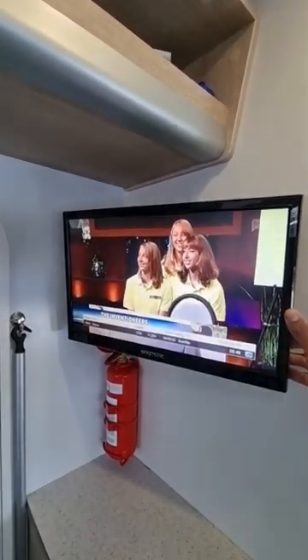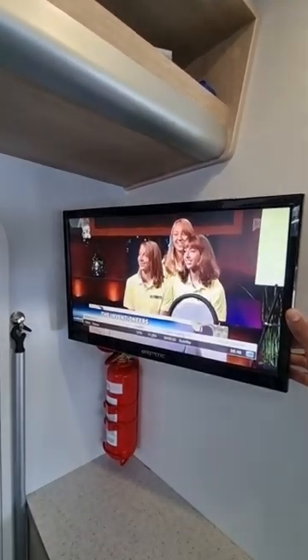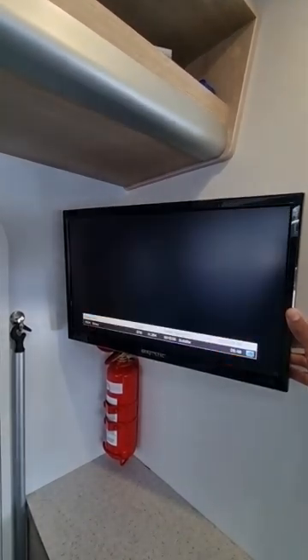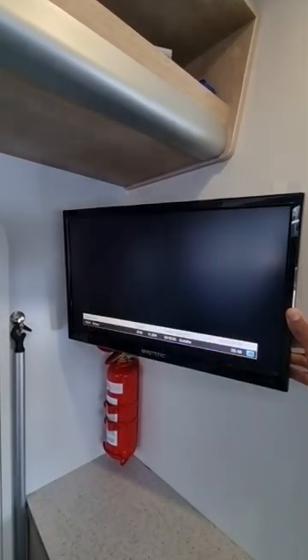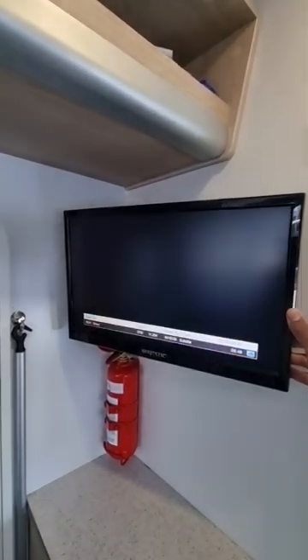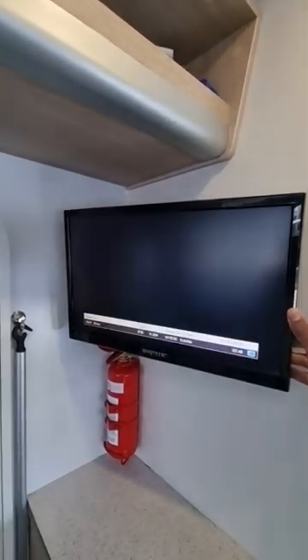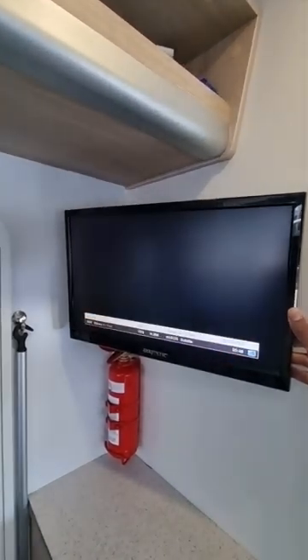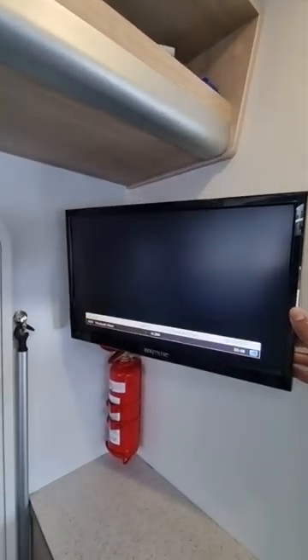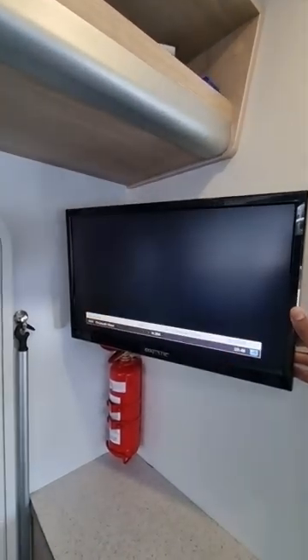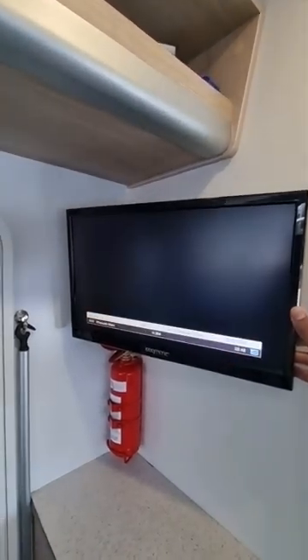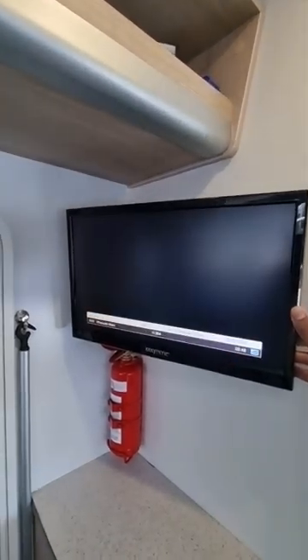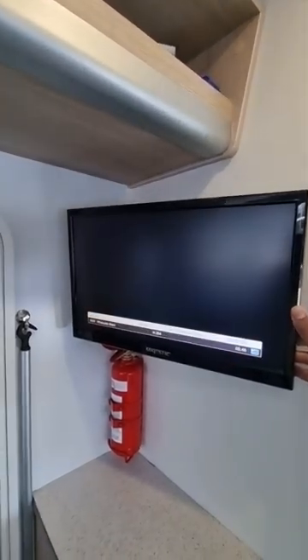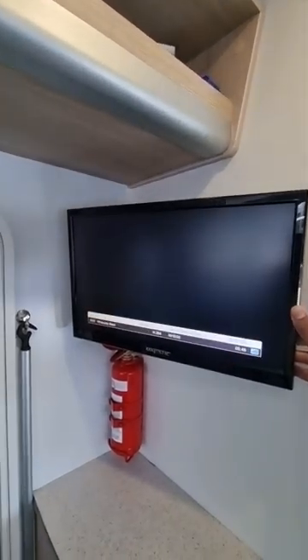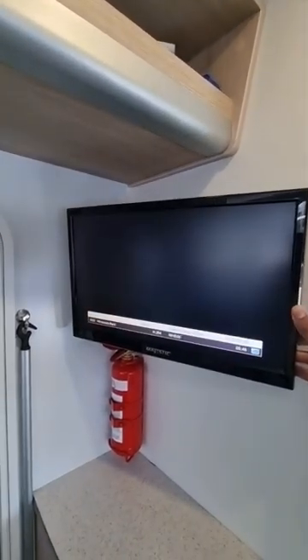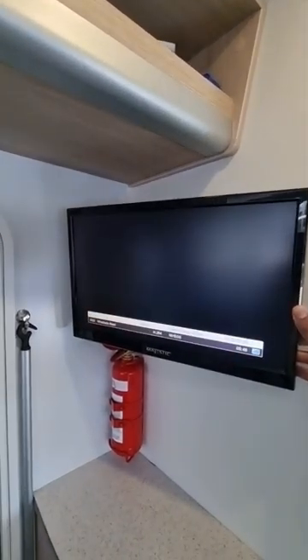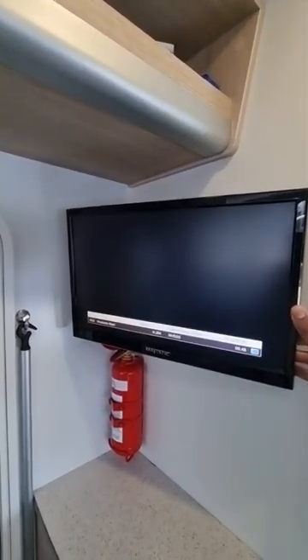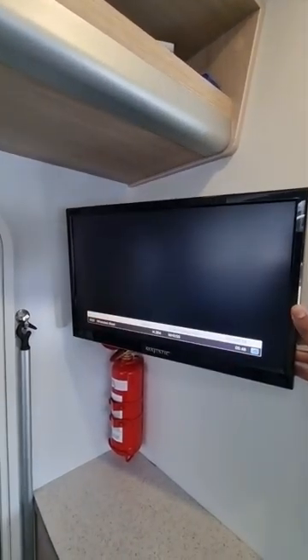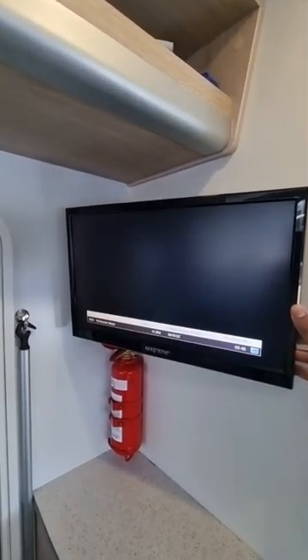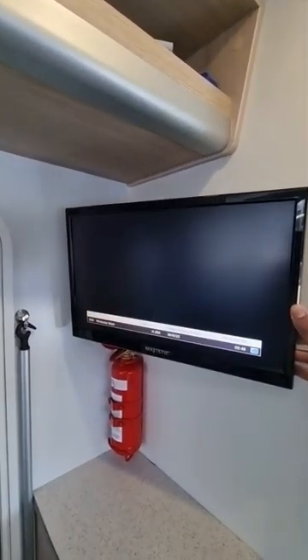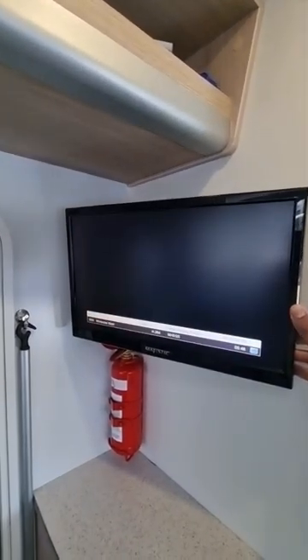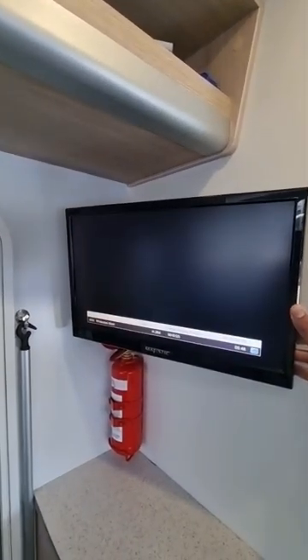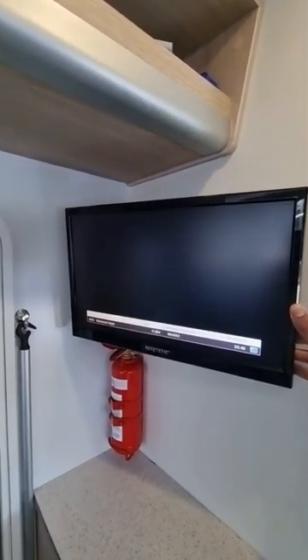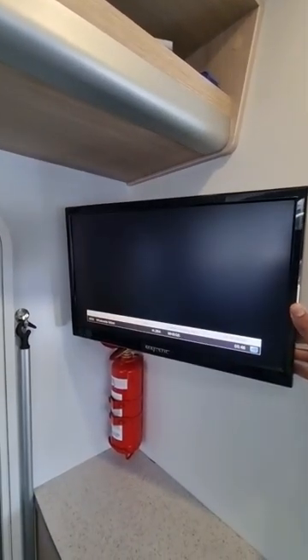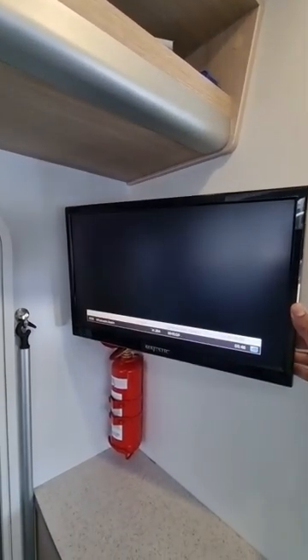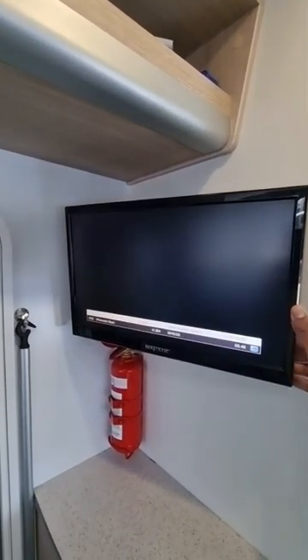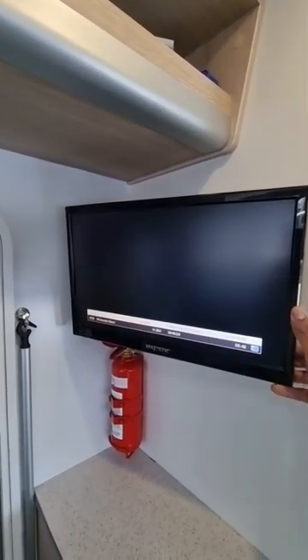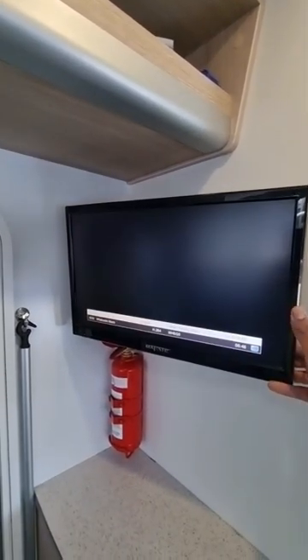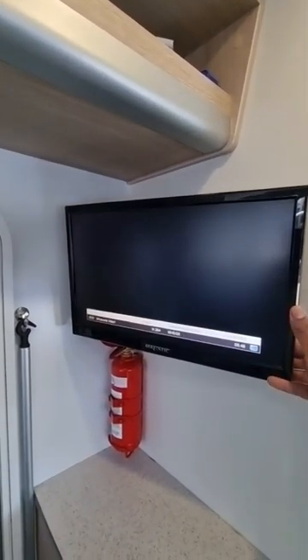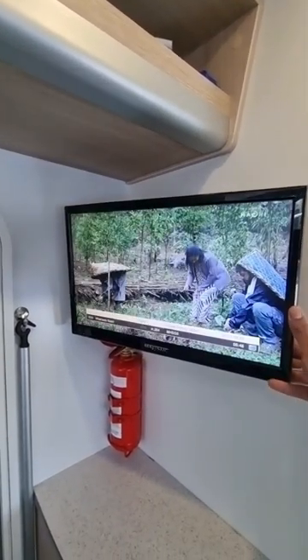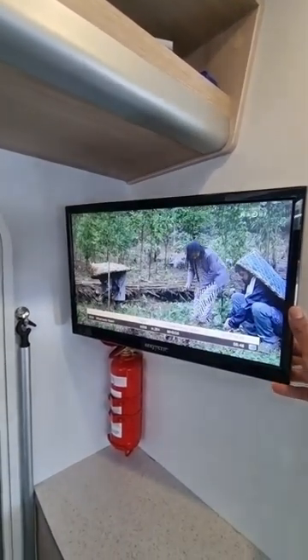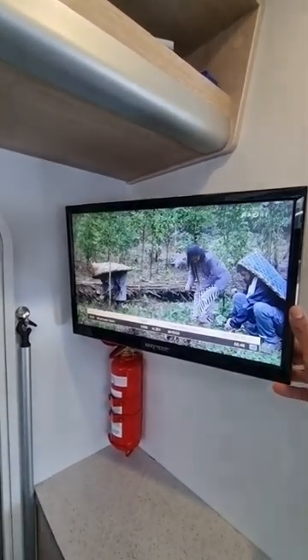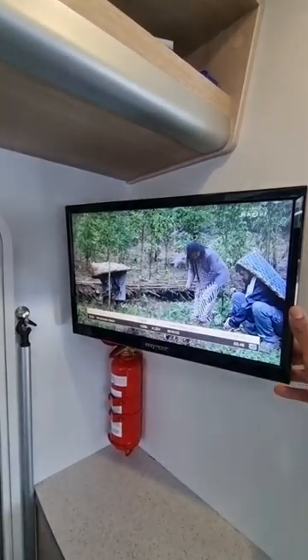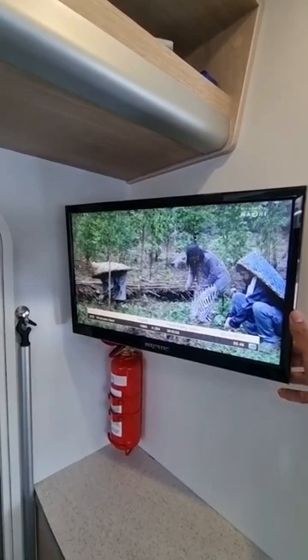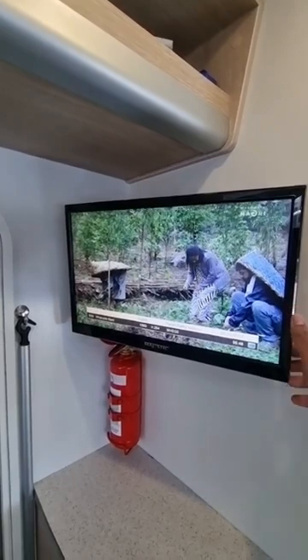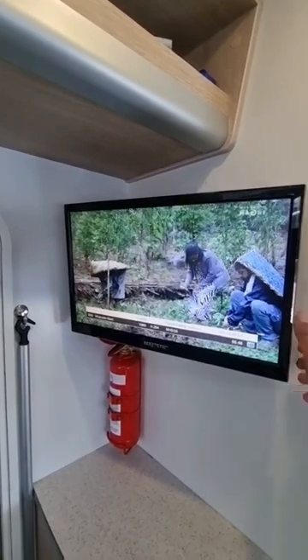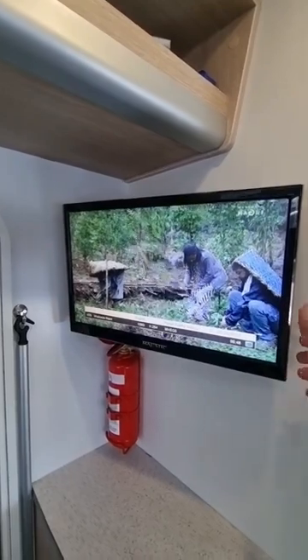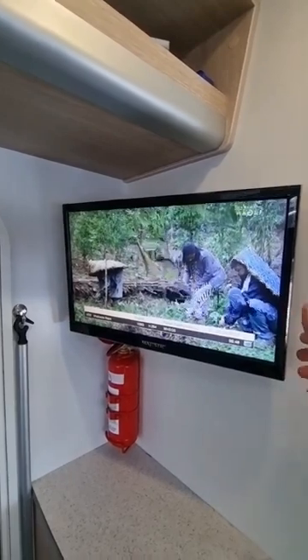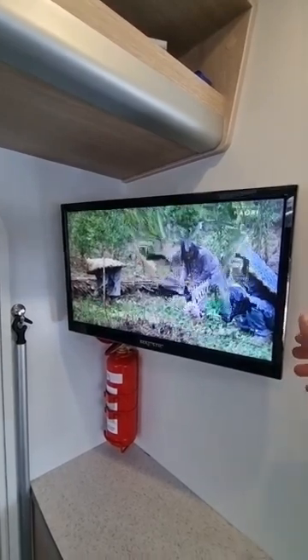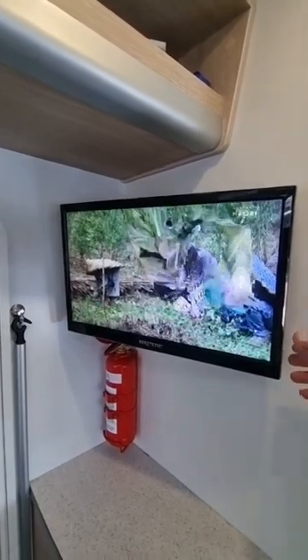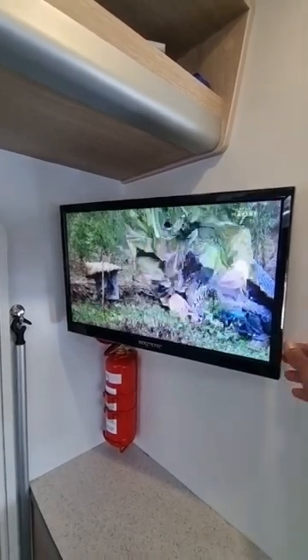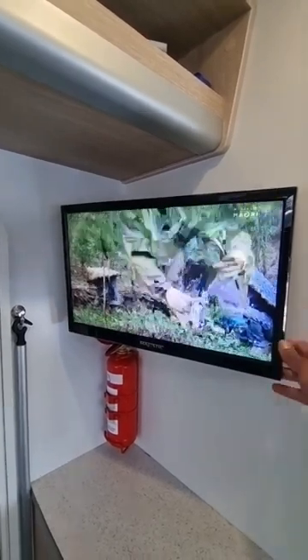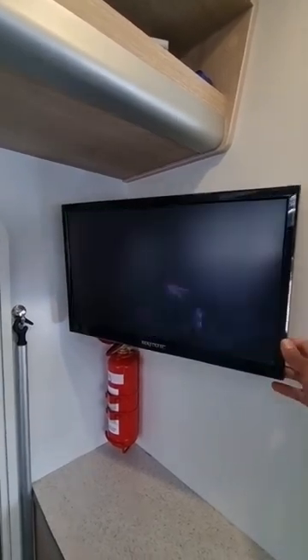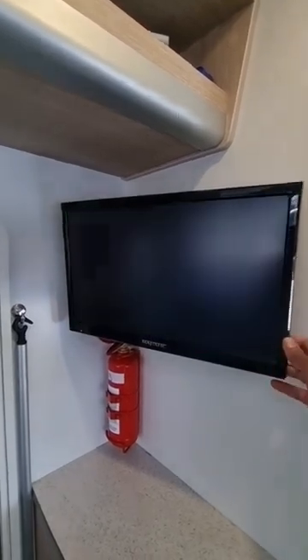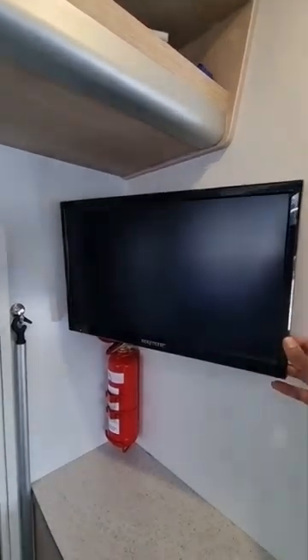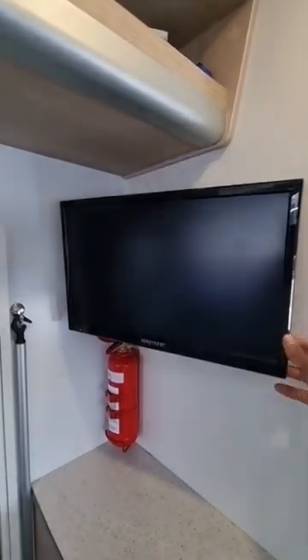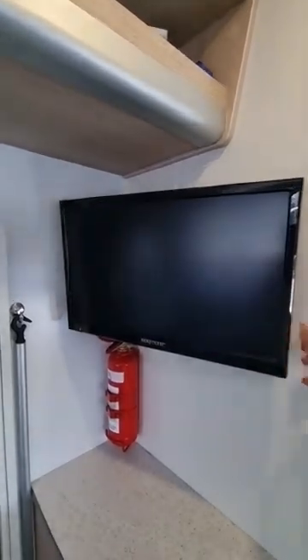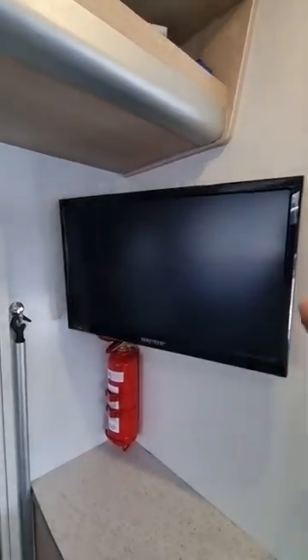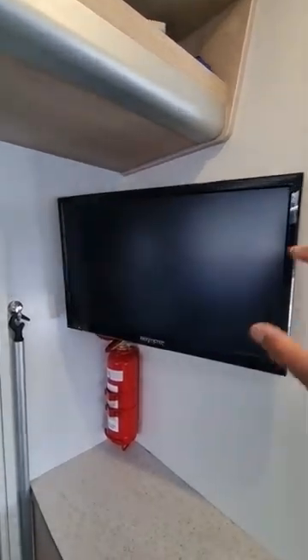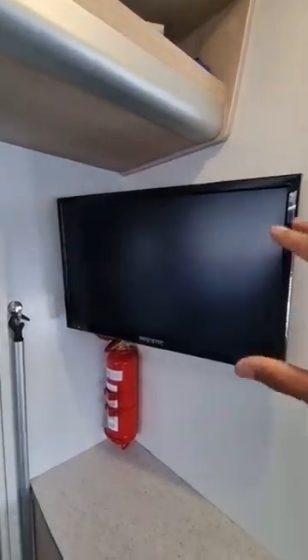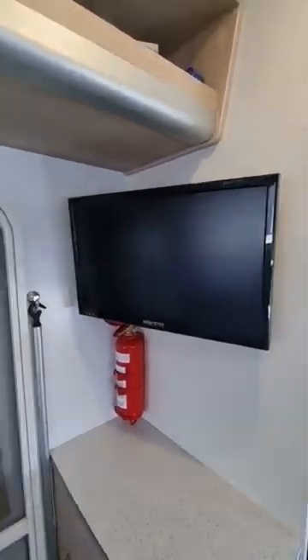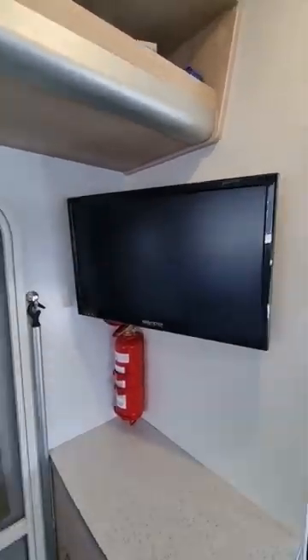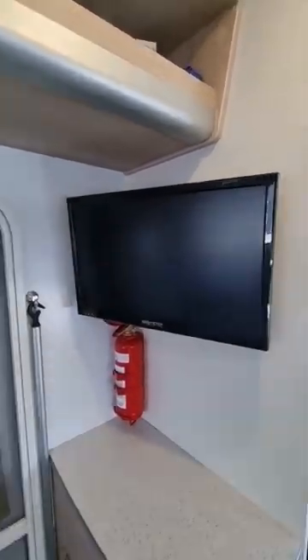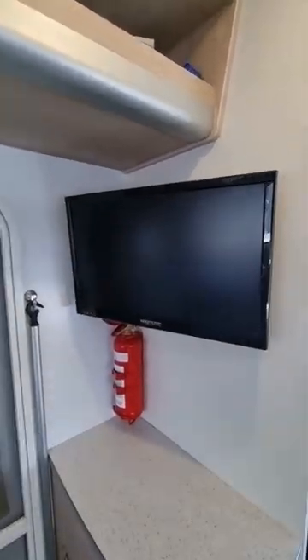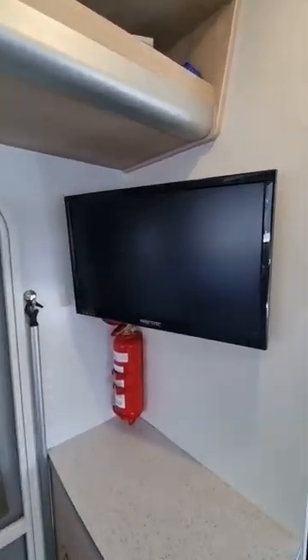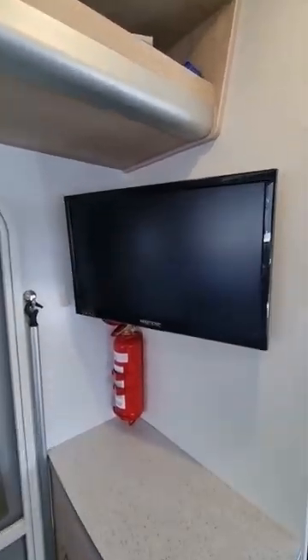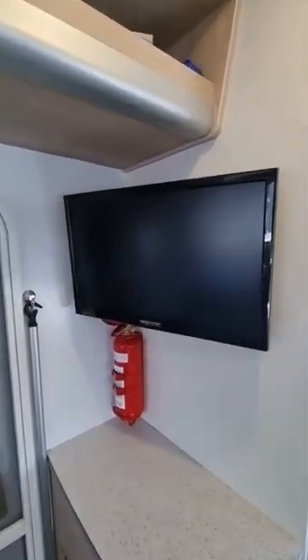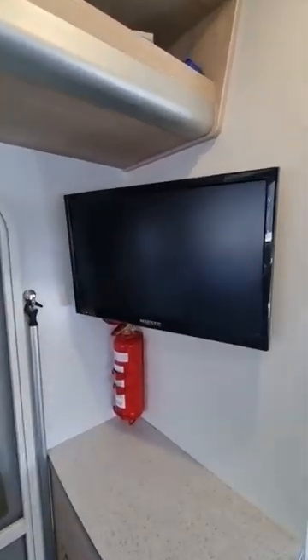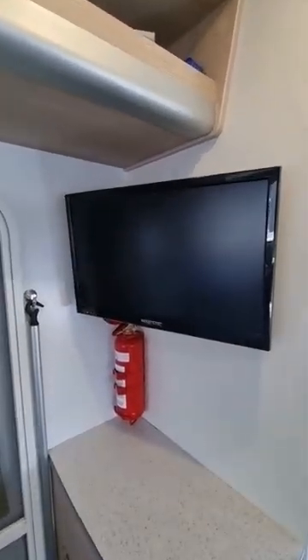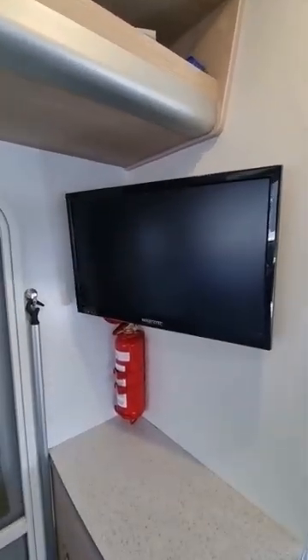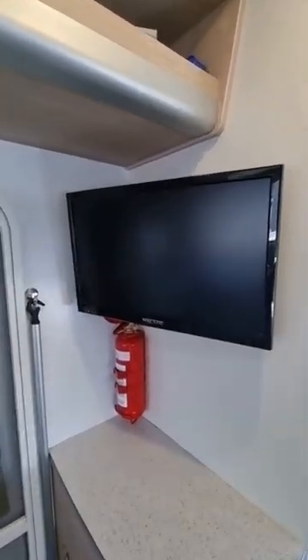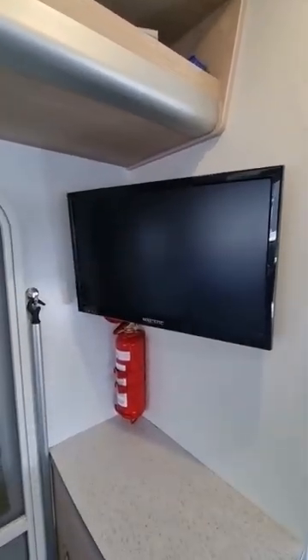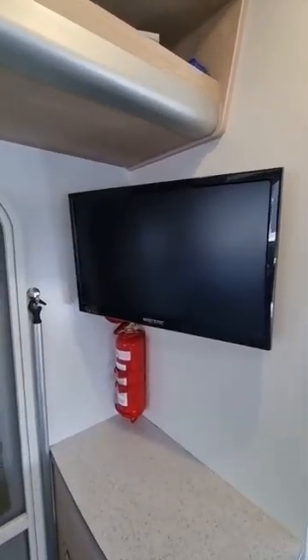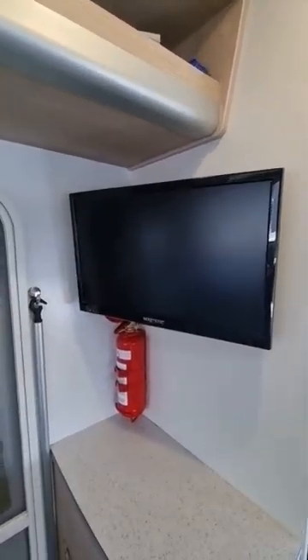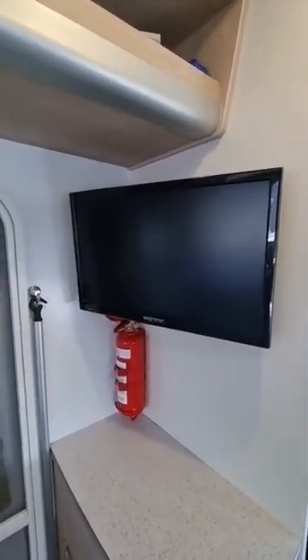Just in case anyone's curious, you can get this TV to work, but remember it only works in city areas. And remember it's only terrestrial, not satellite.